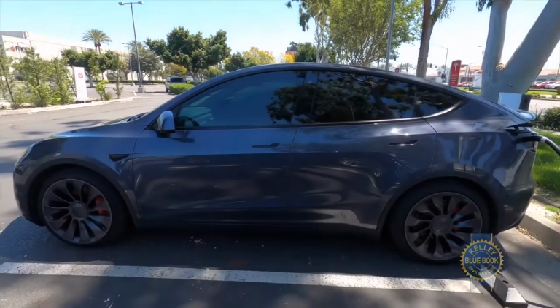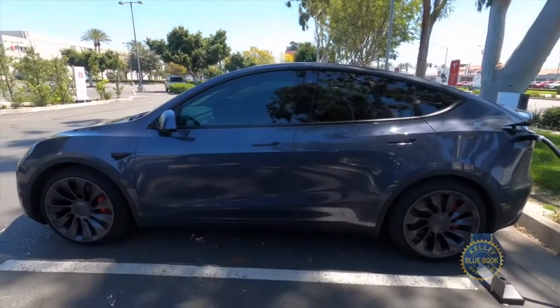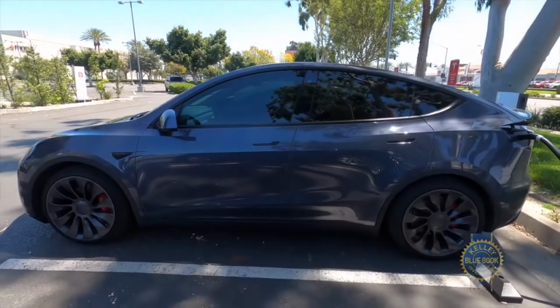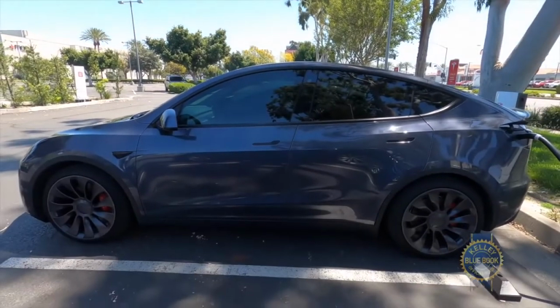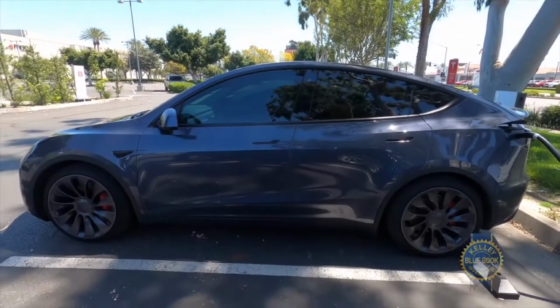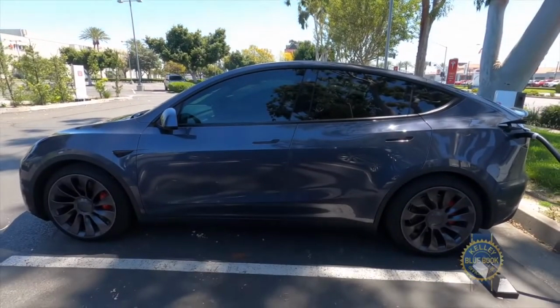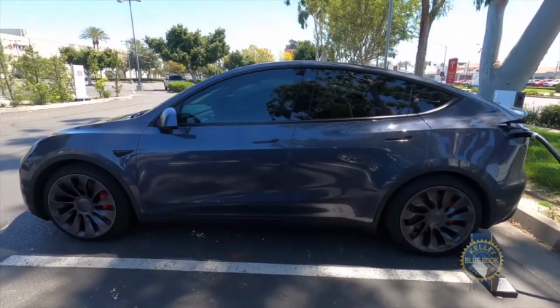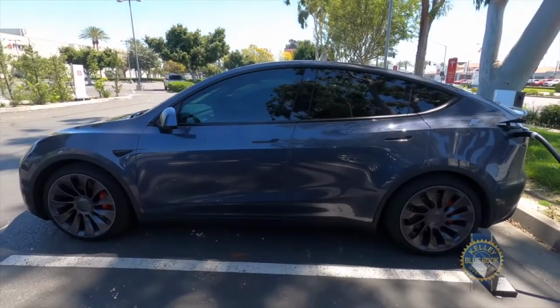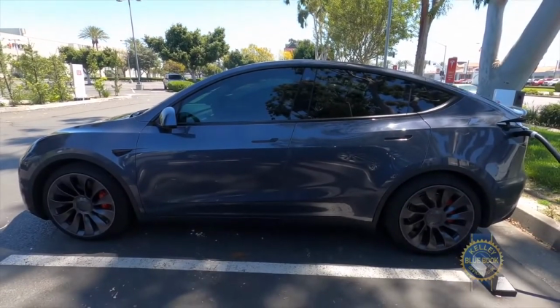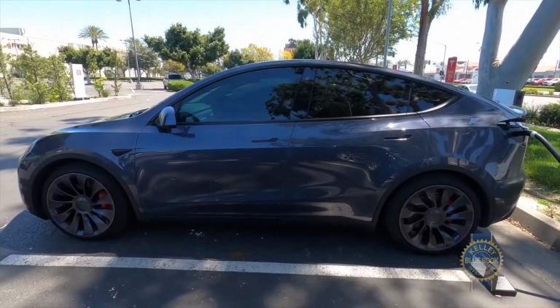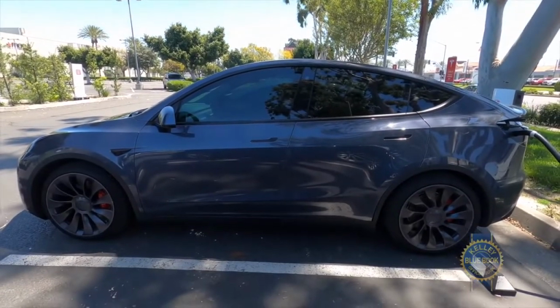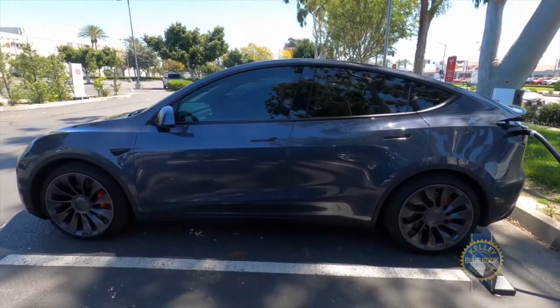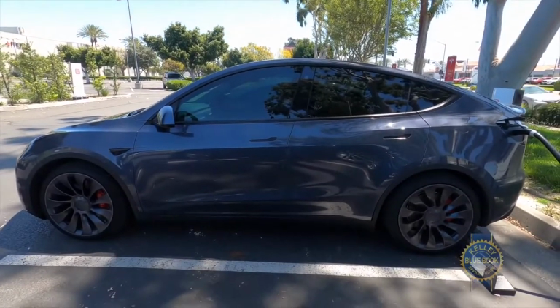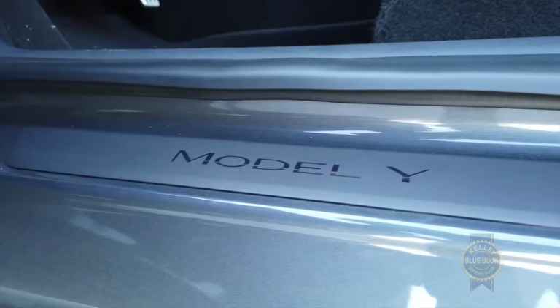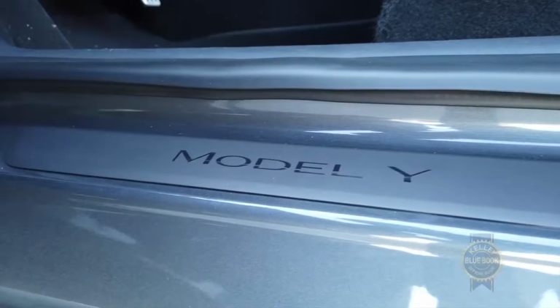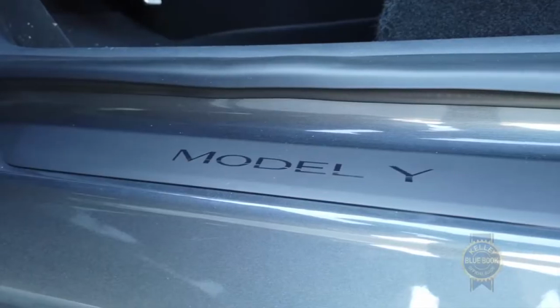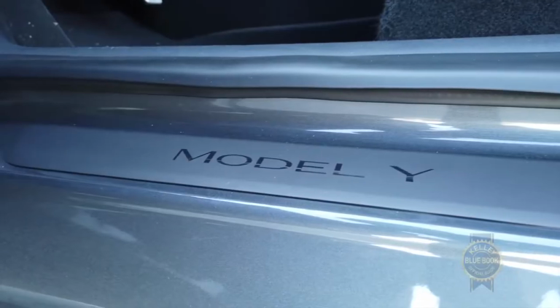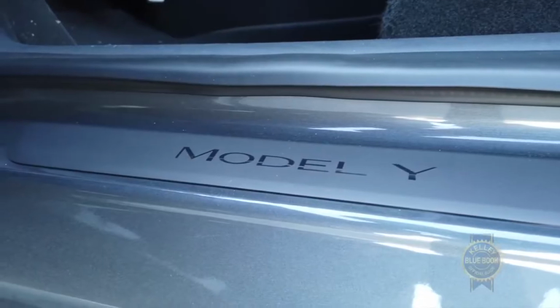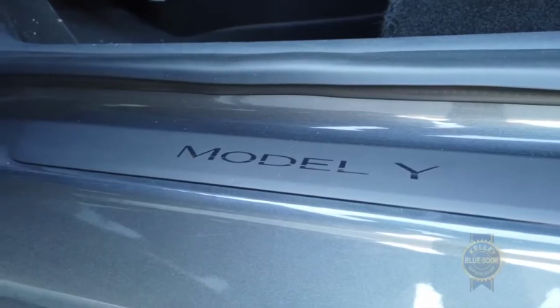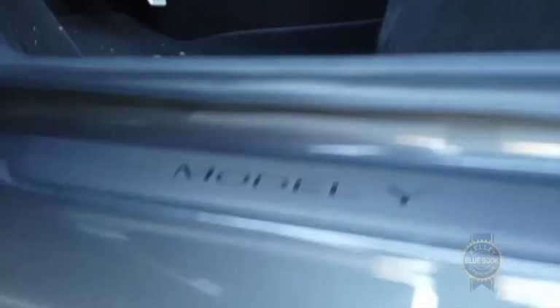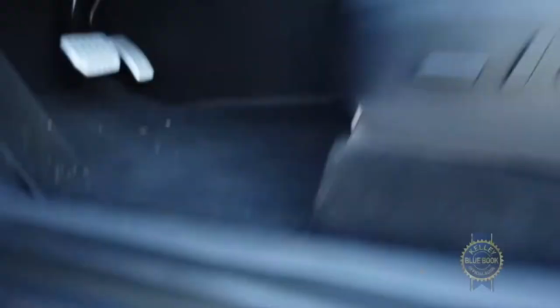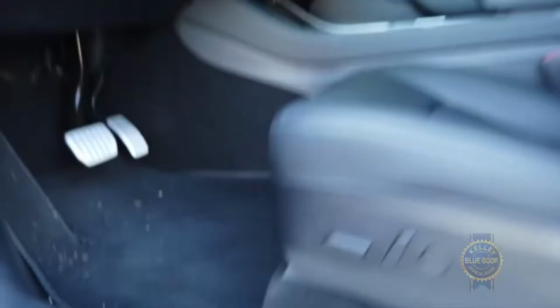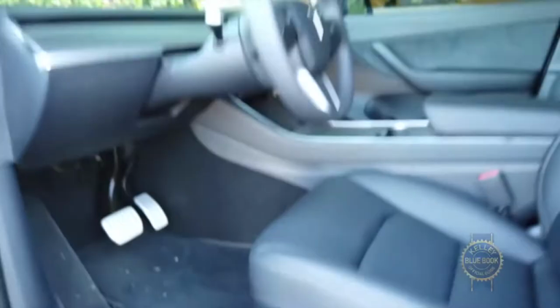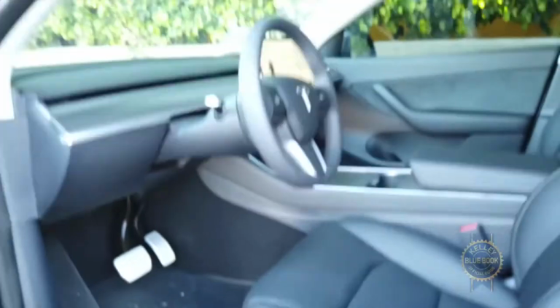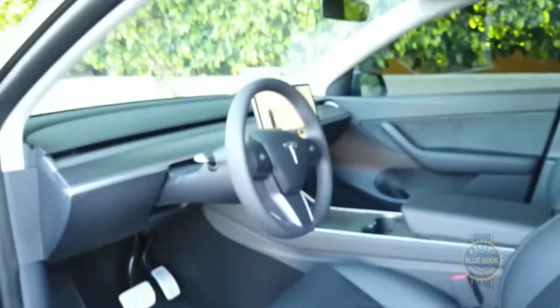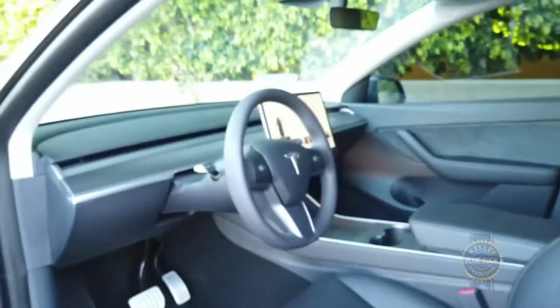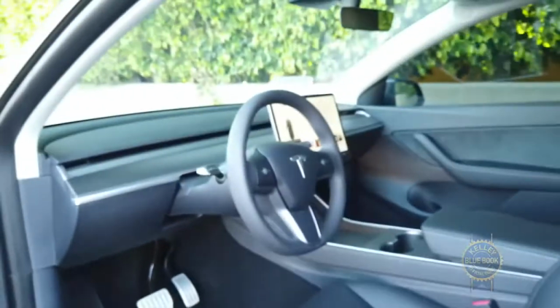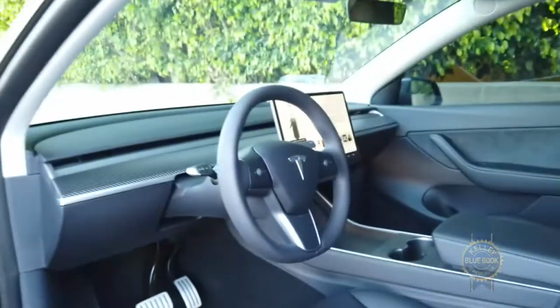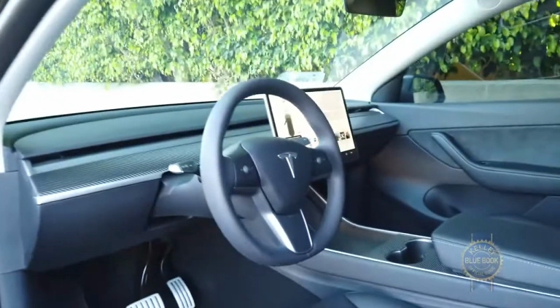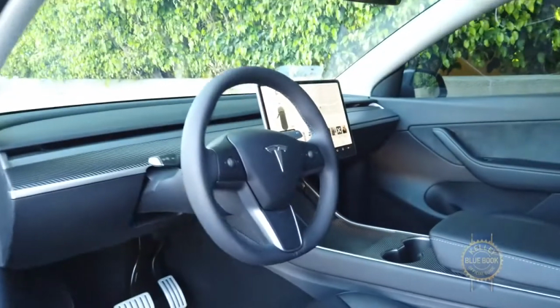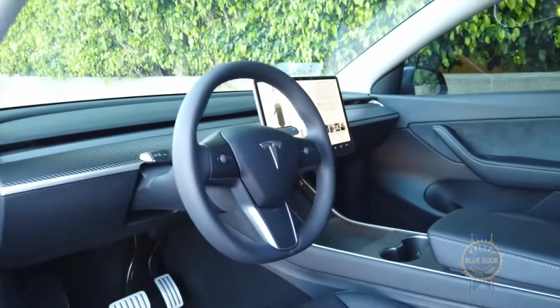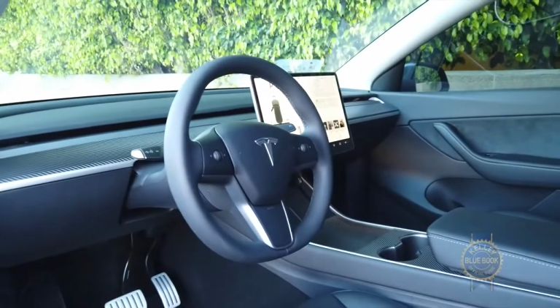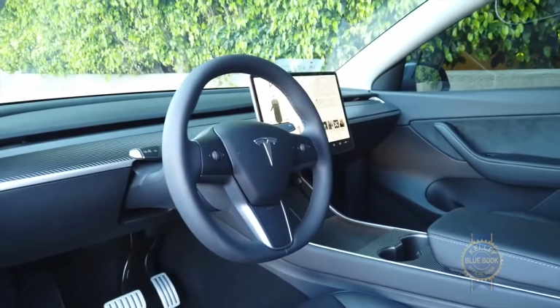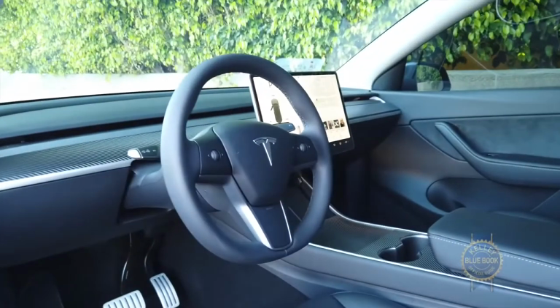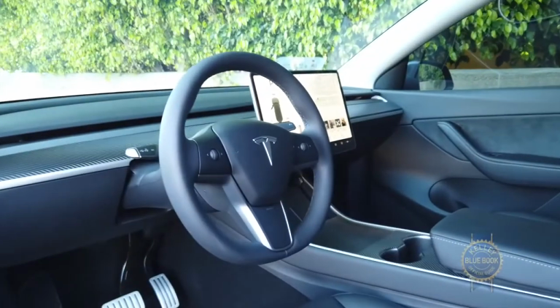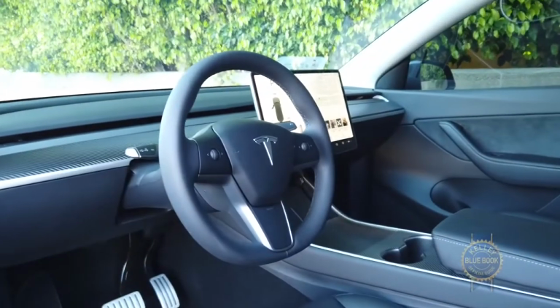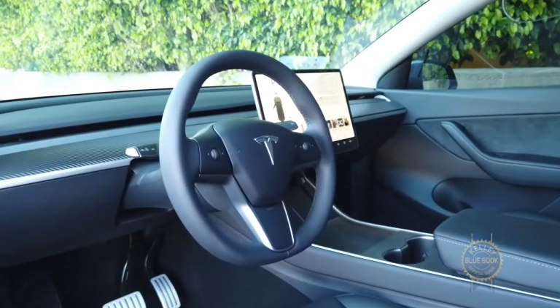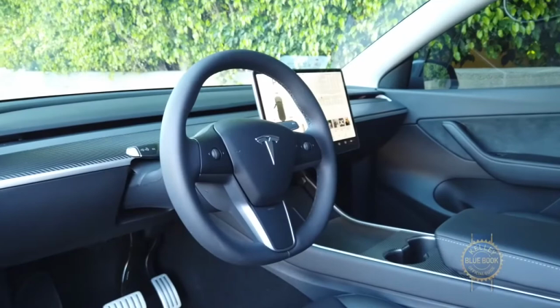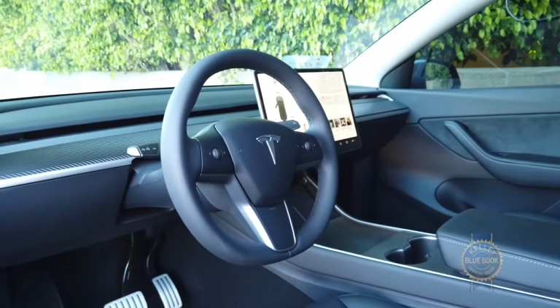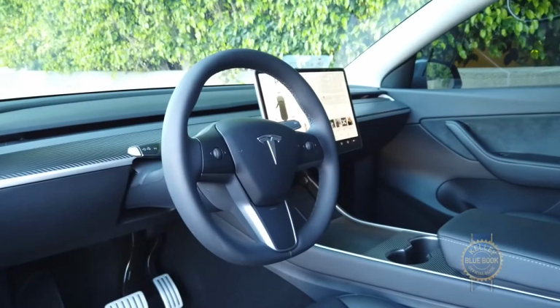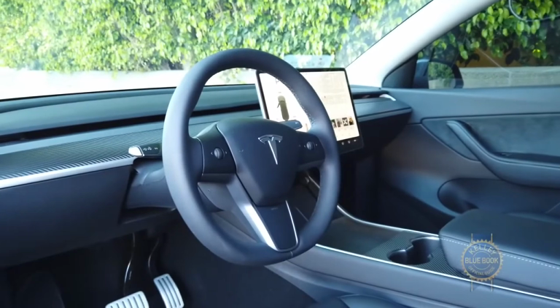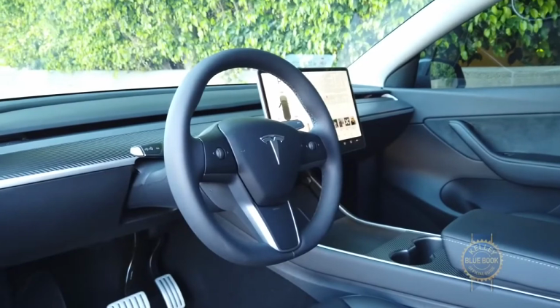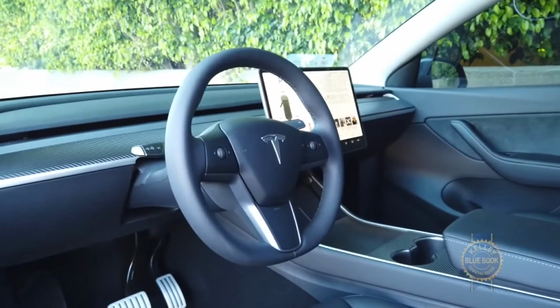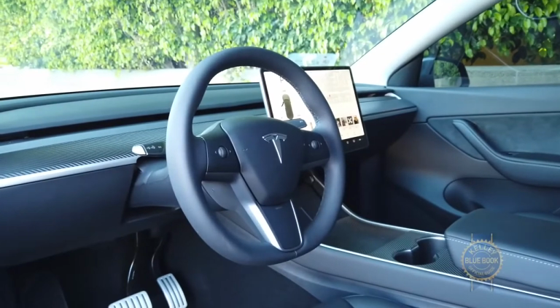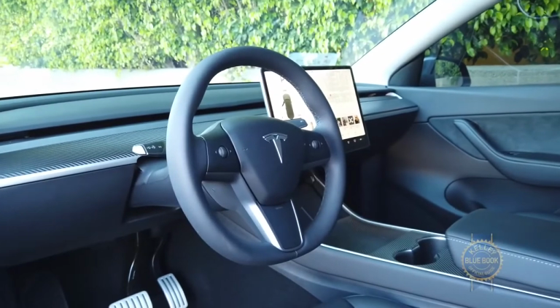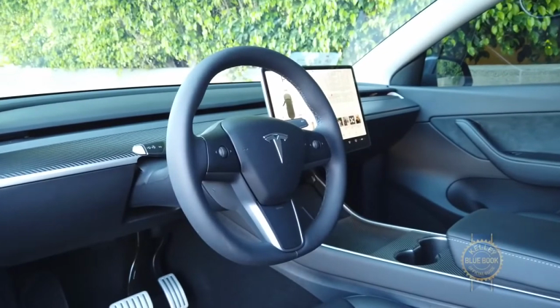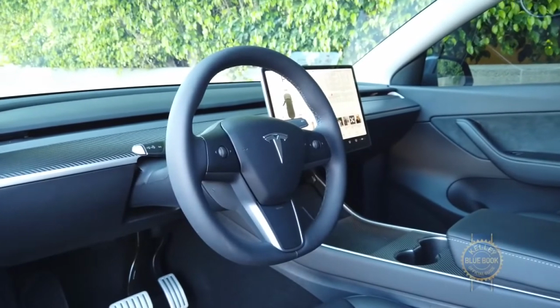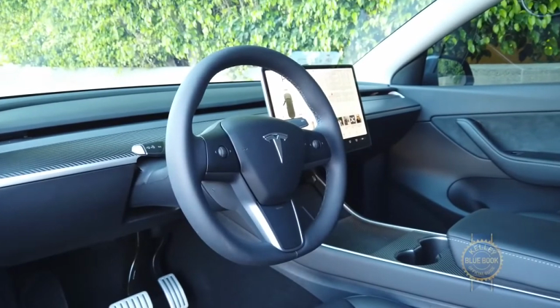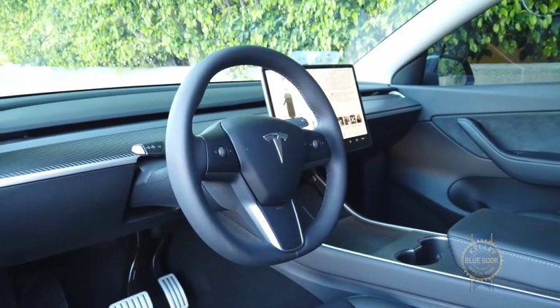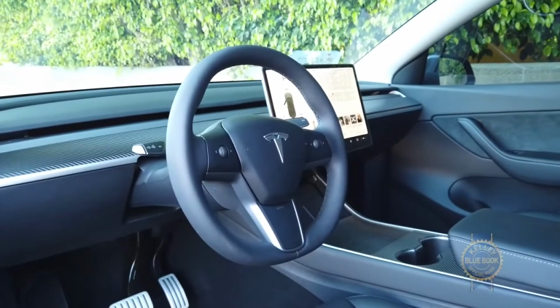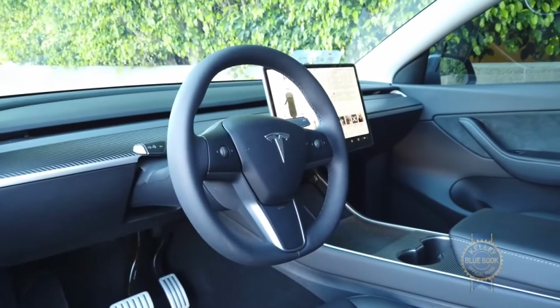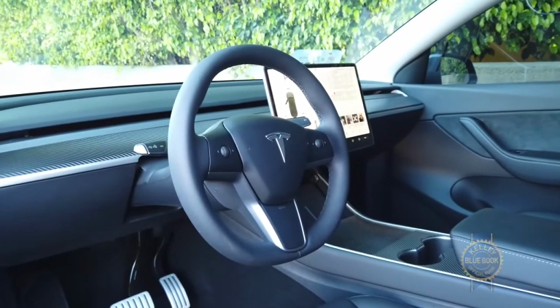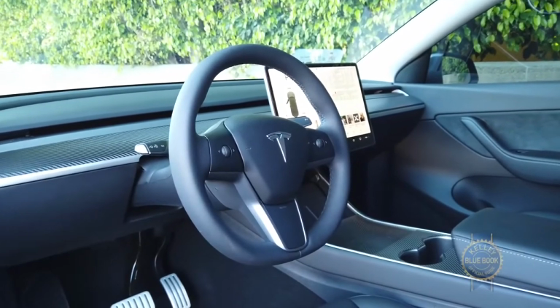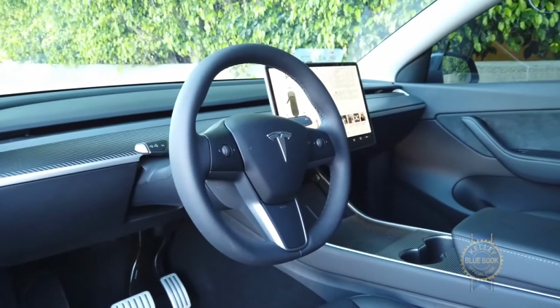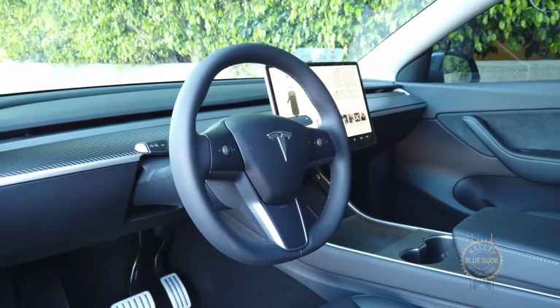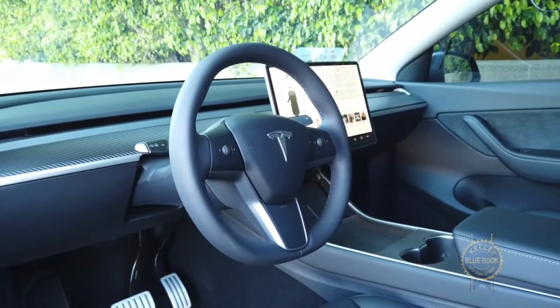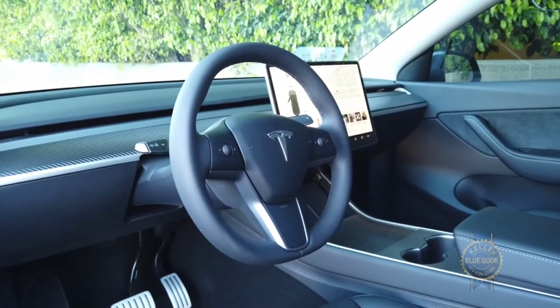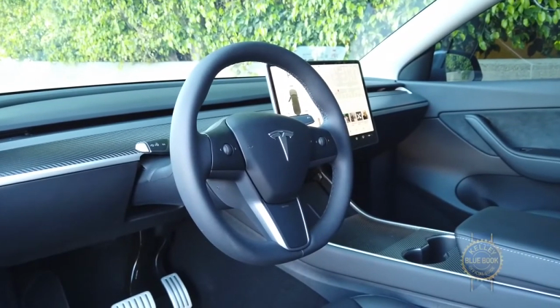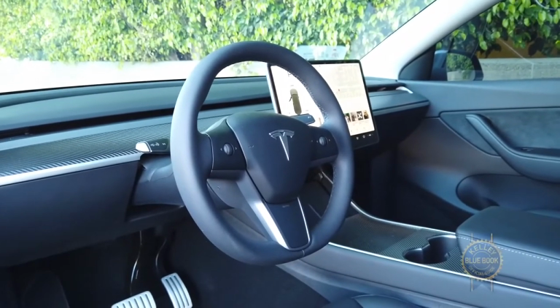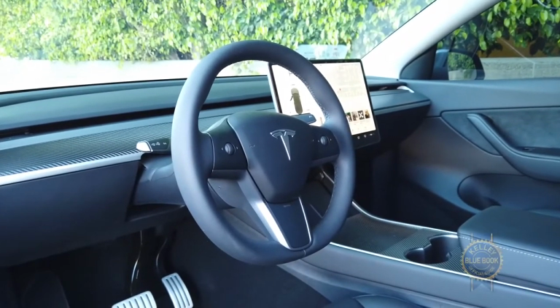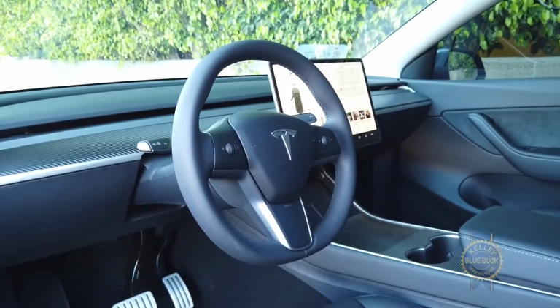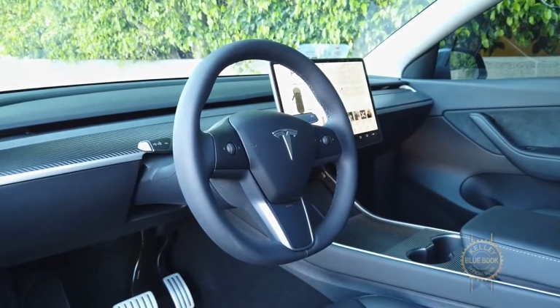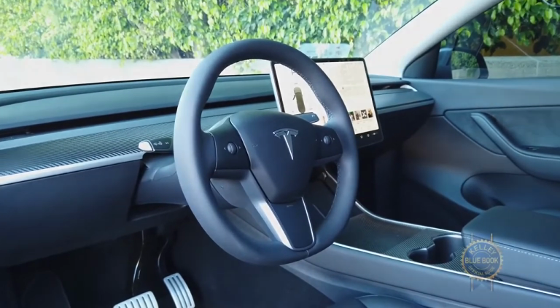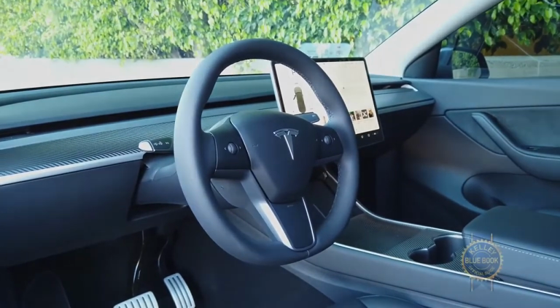Slip inside and the interior feels incomplete. No gauge cluster, extreme simplicity. Take that, Scandinavia.